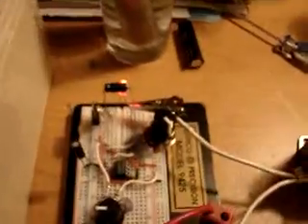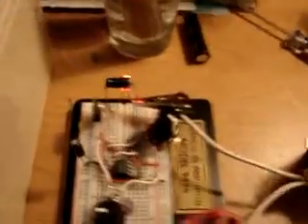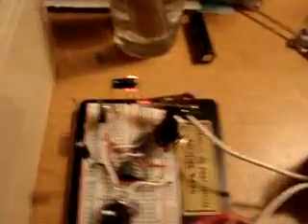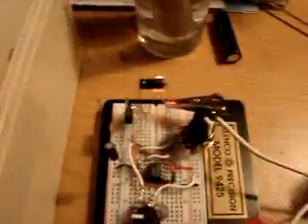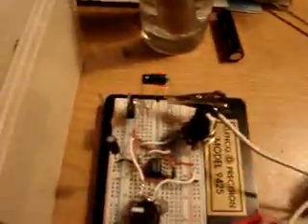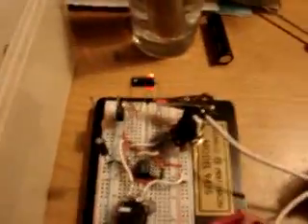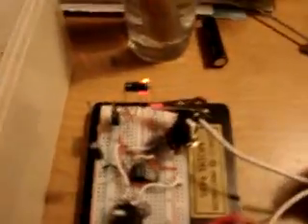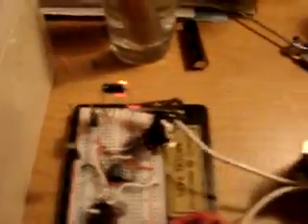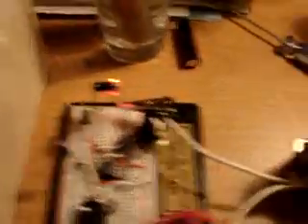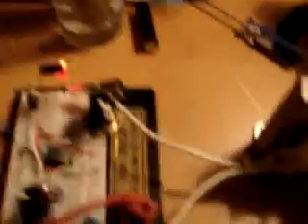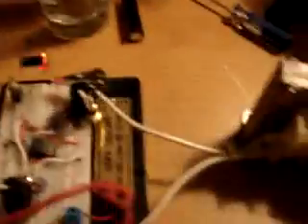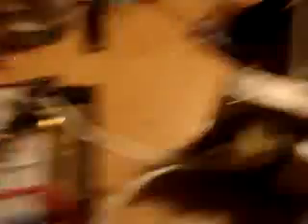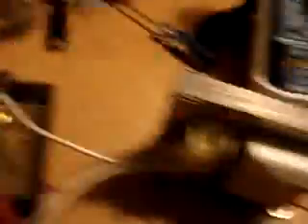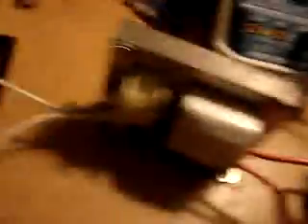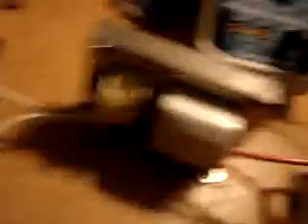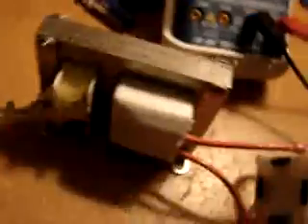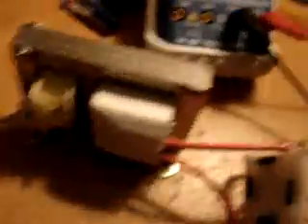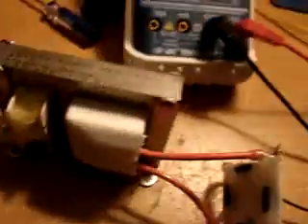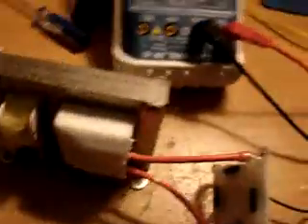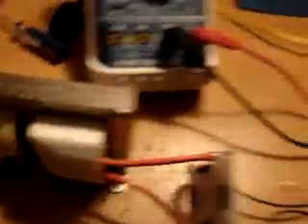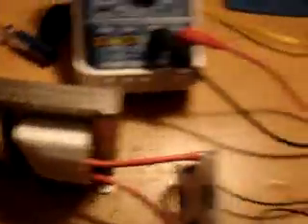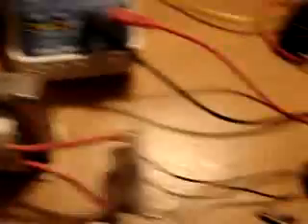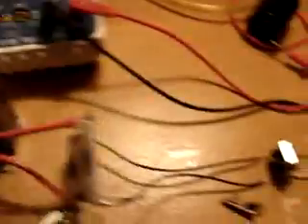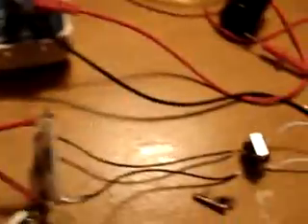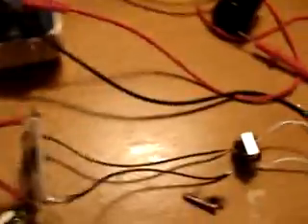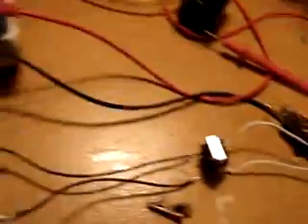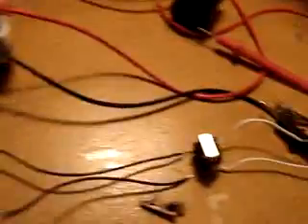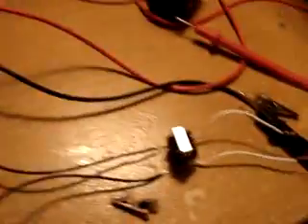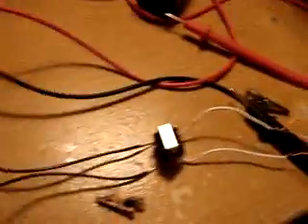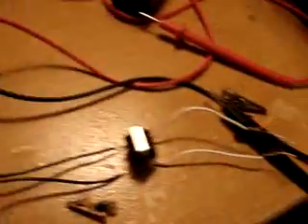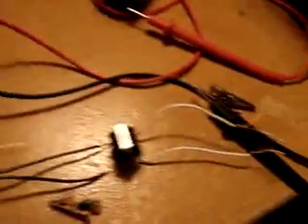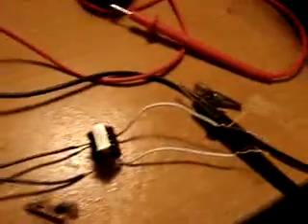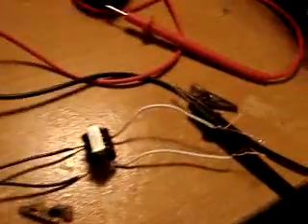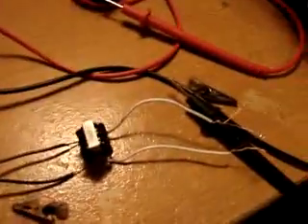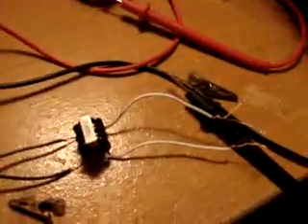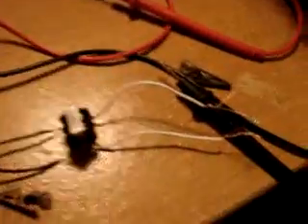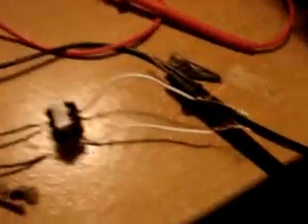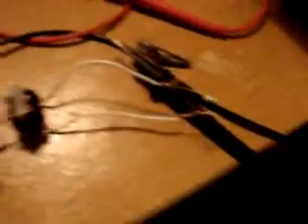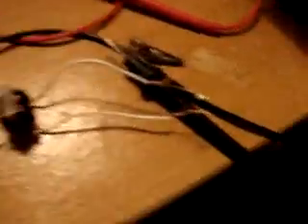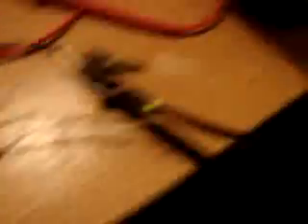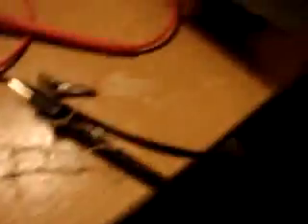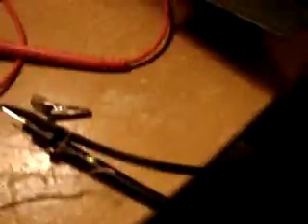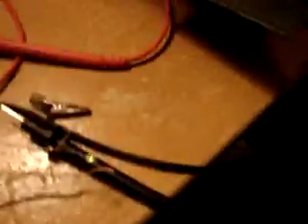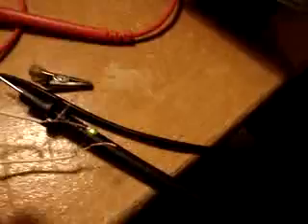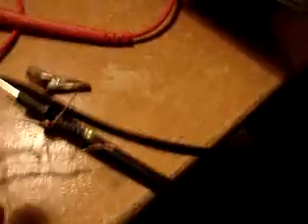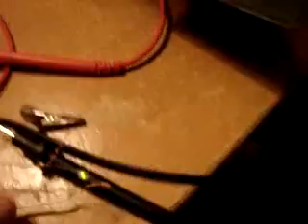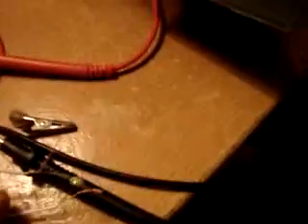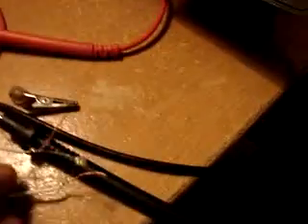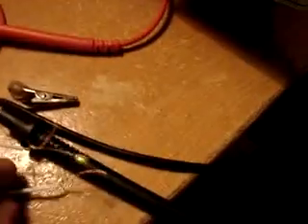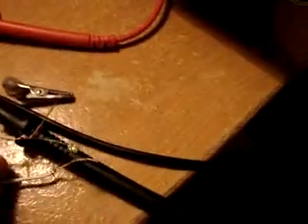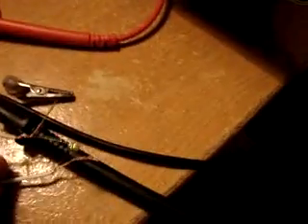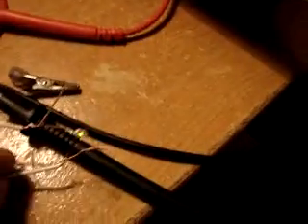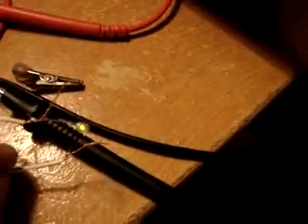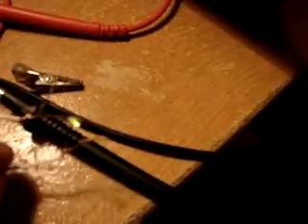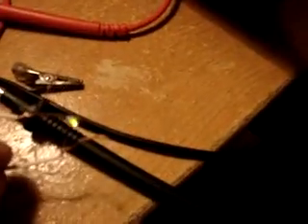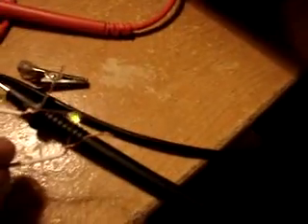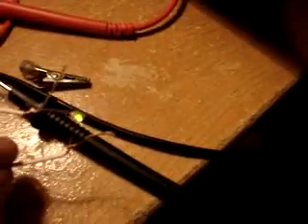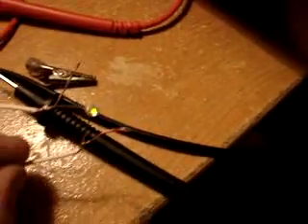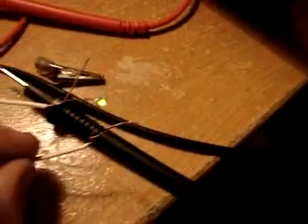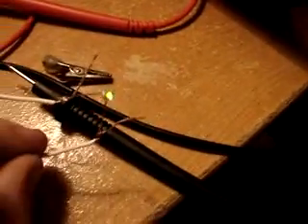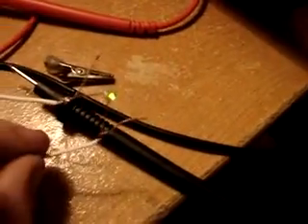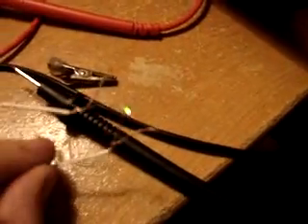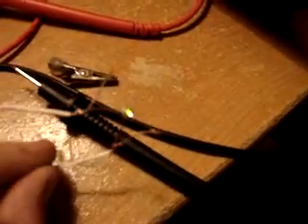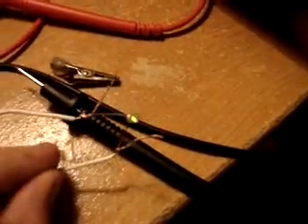I haven't touched the configuration since the last video — exact same poles and everything. I hooked one LED up first.